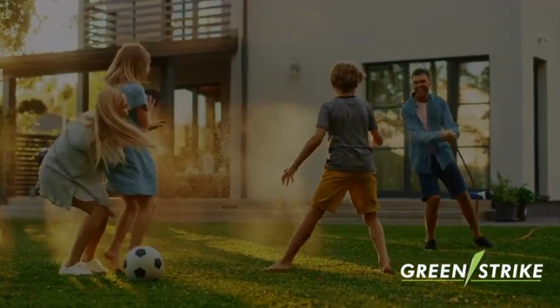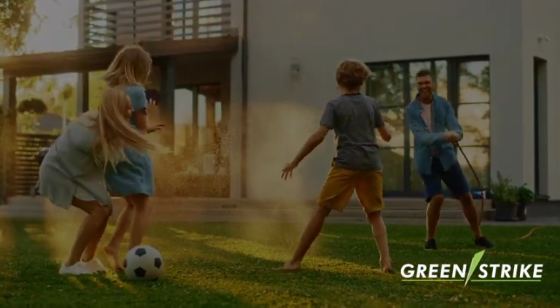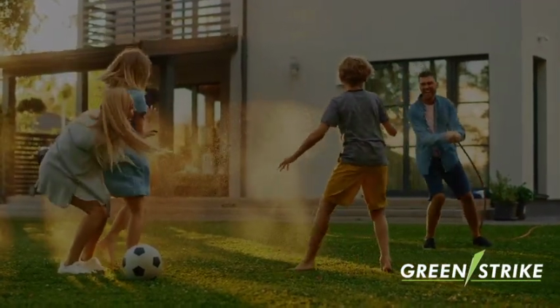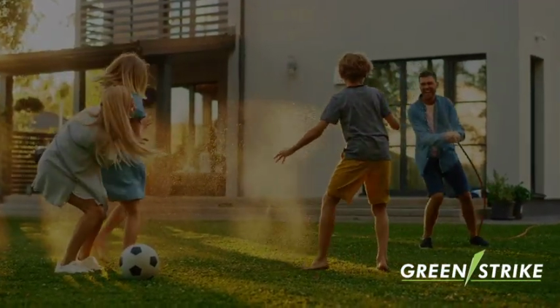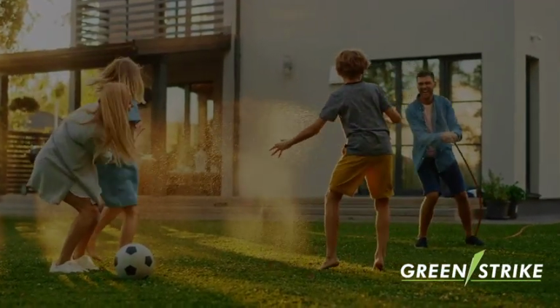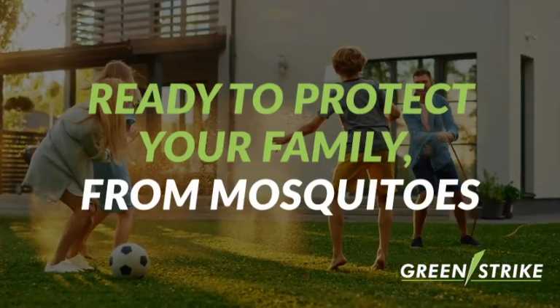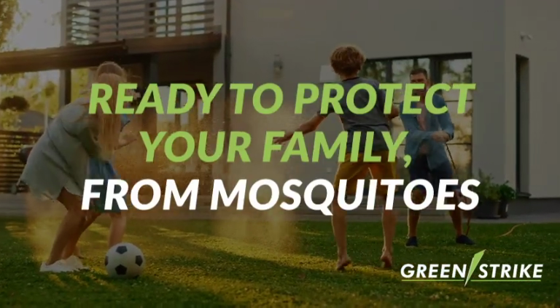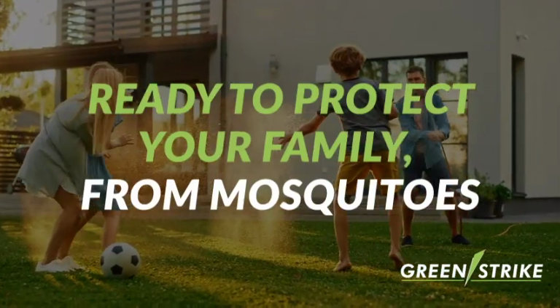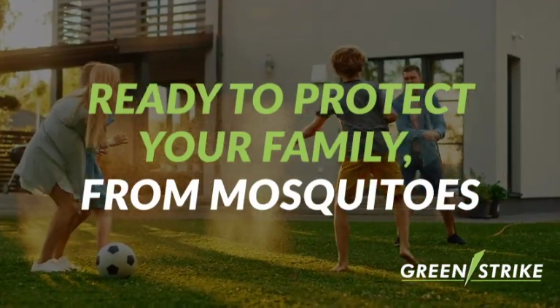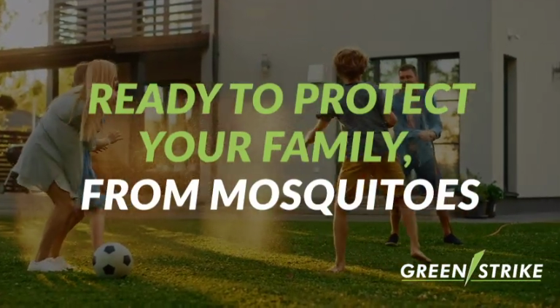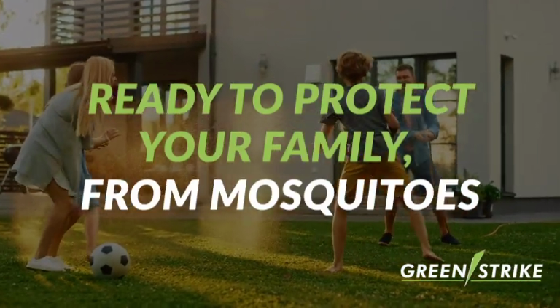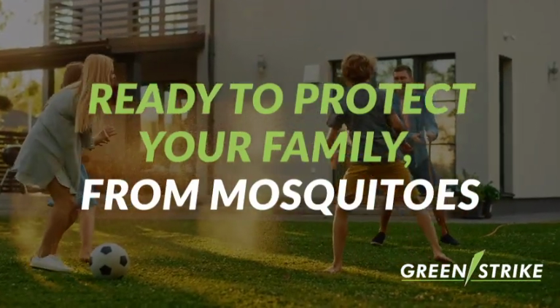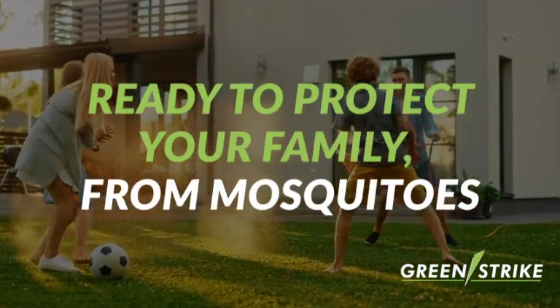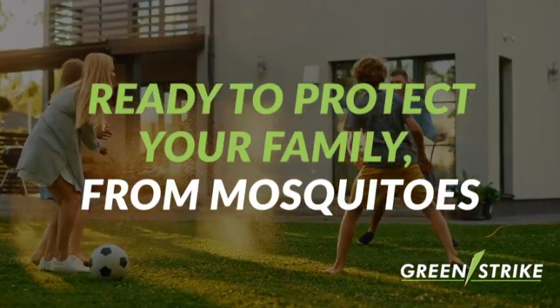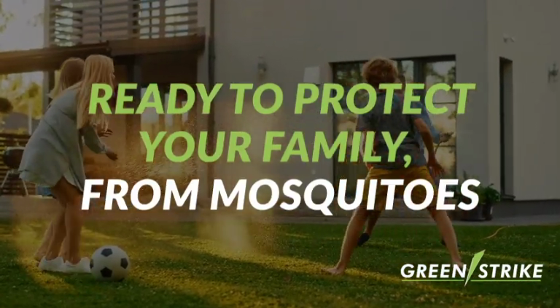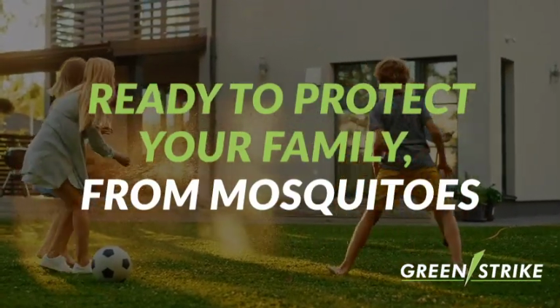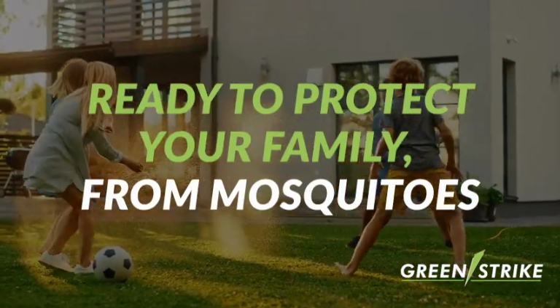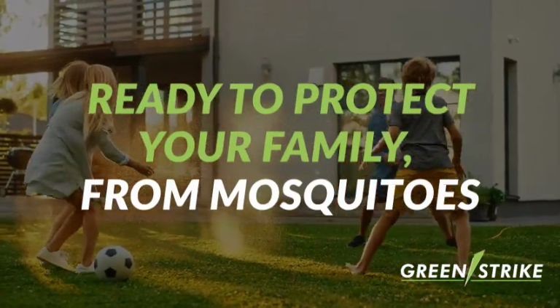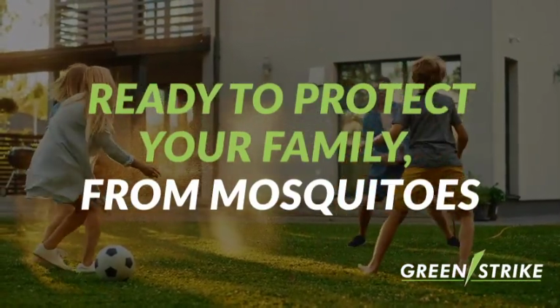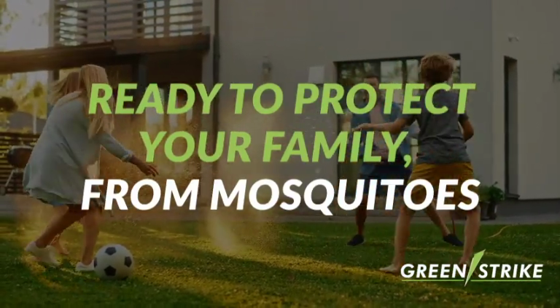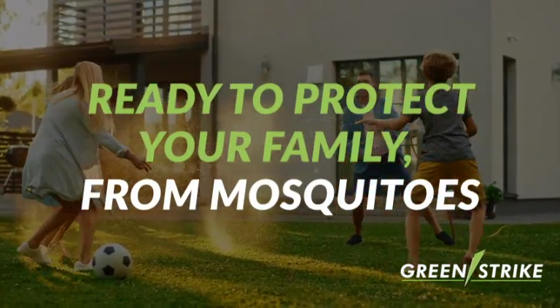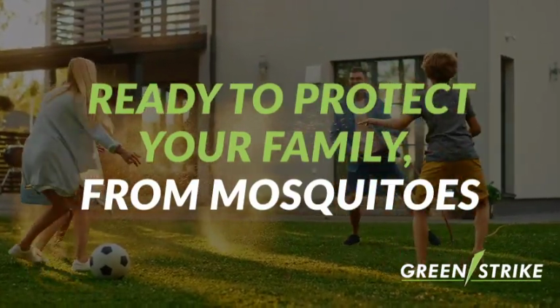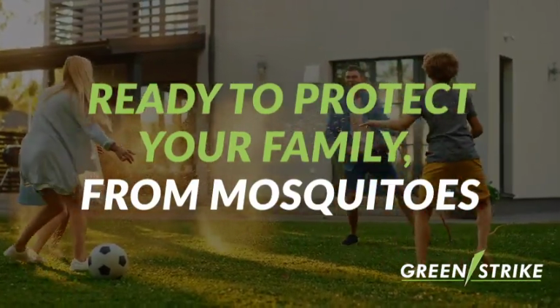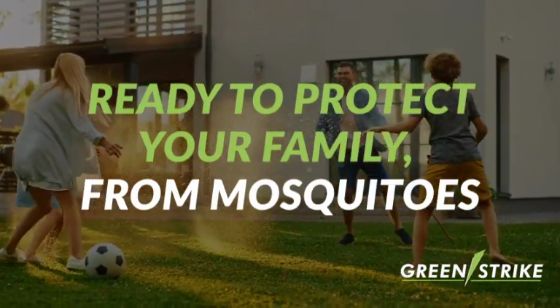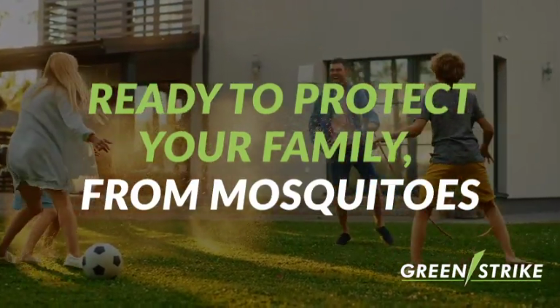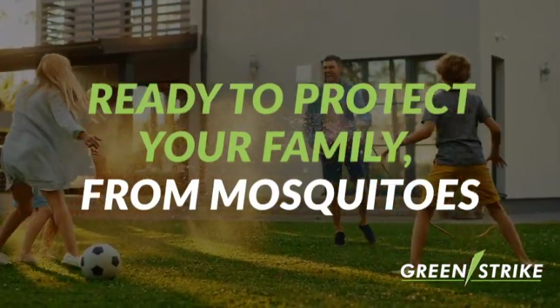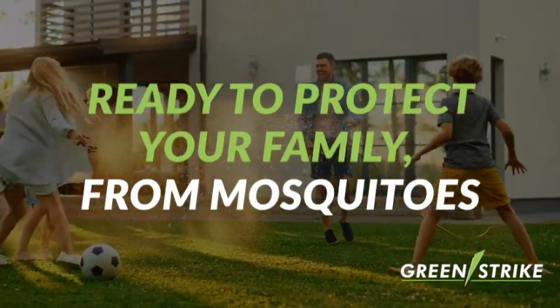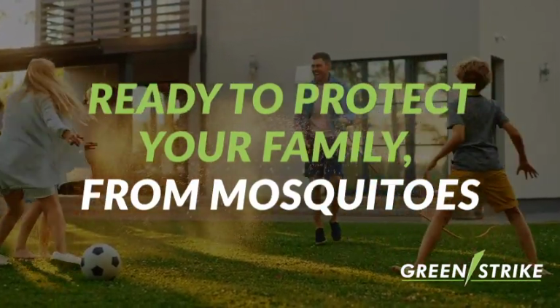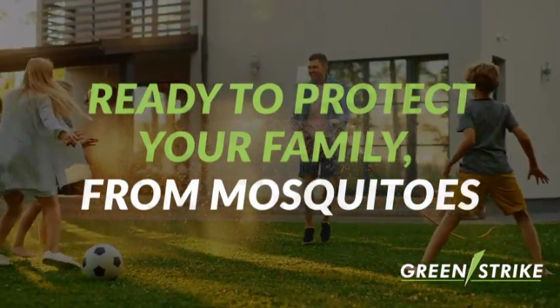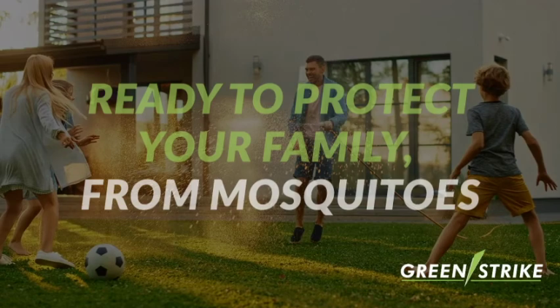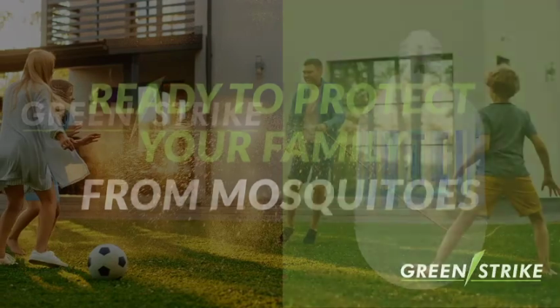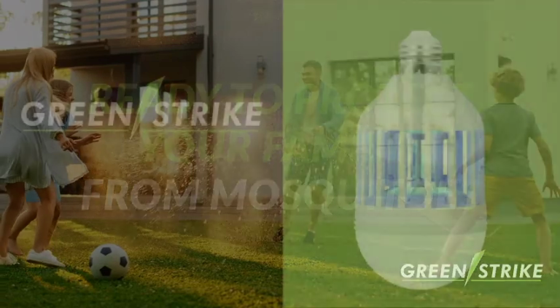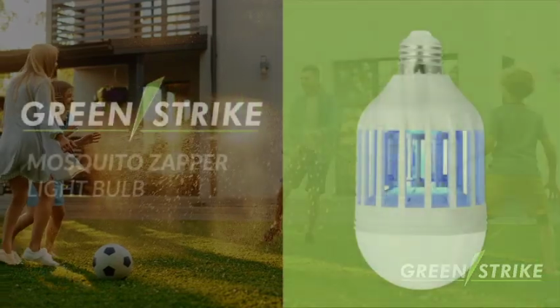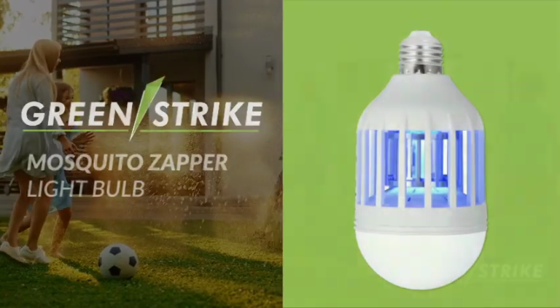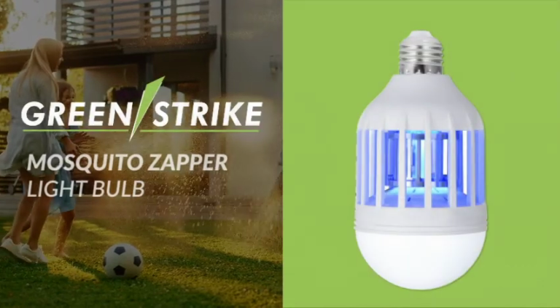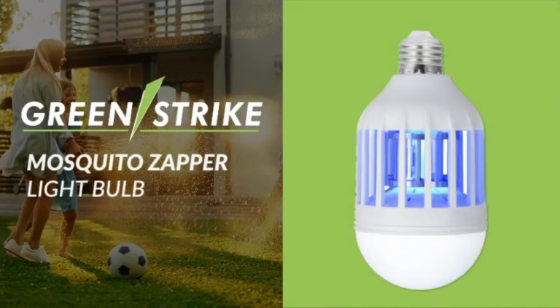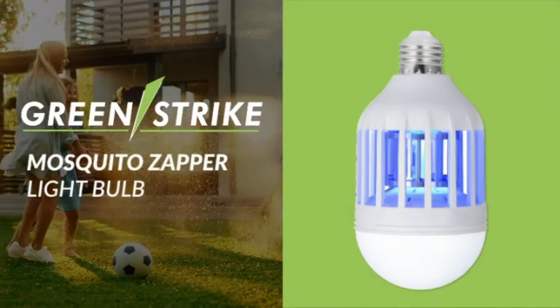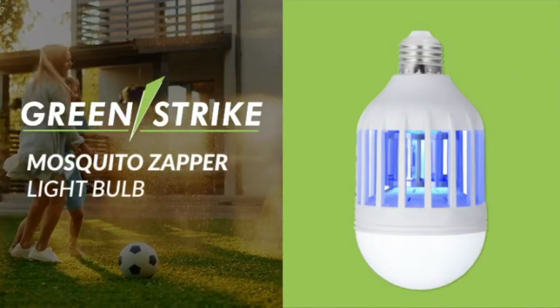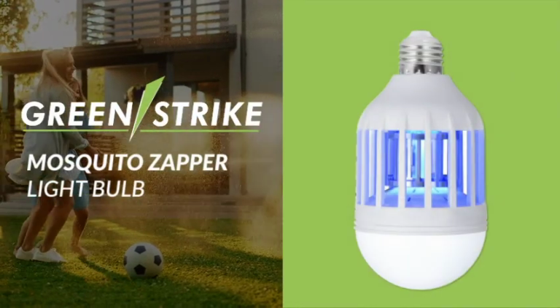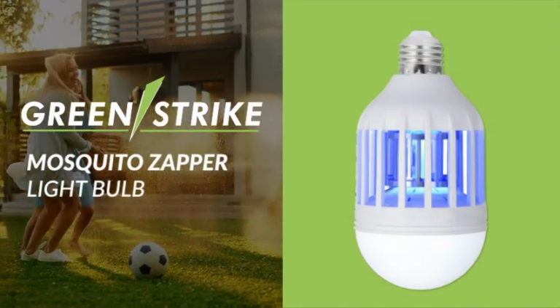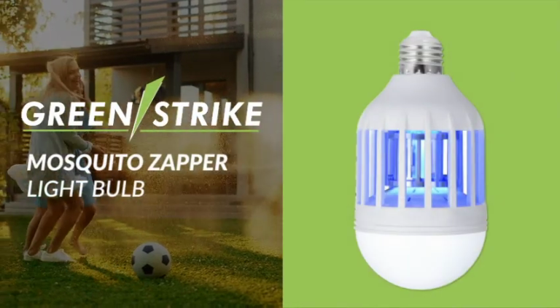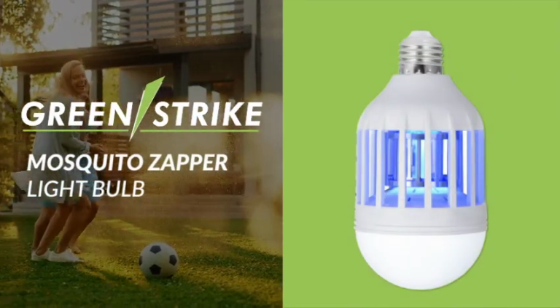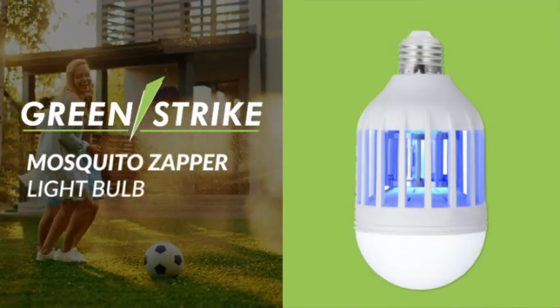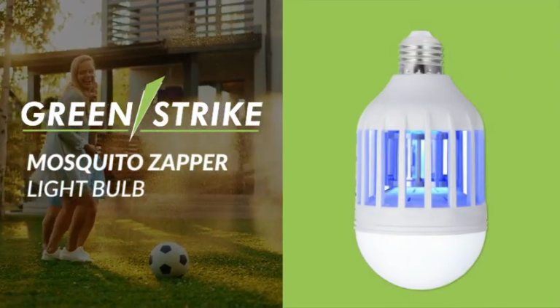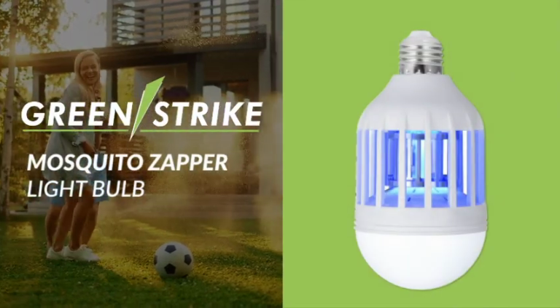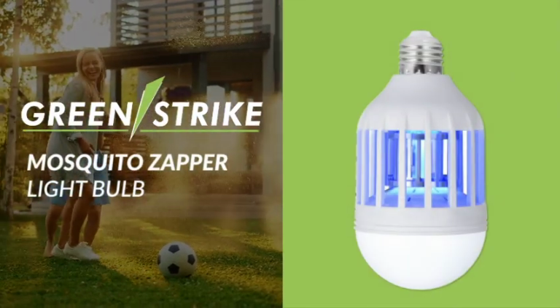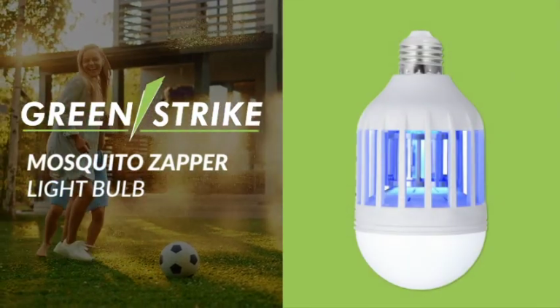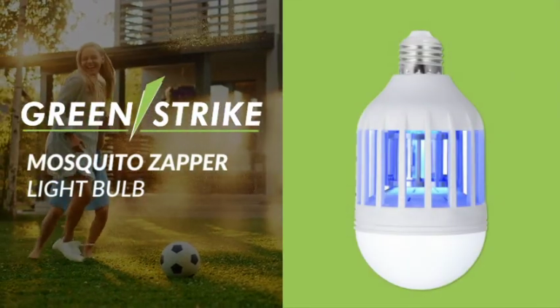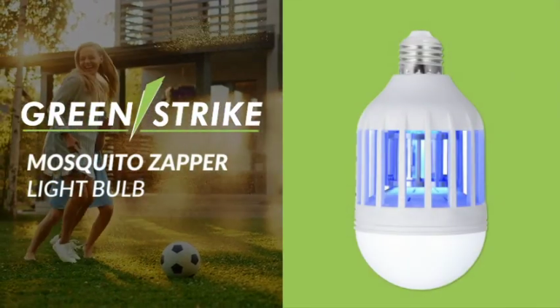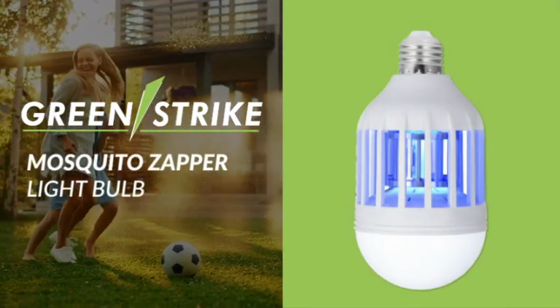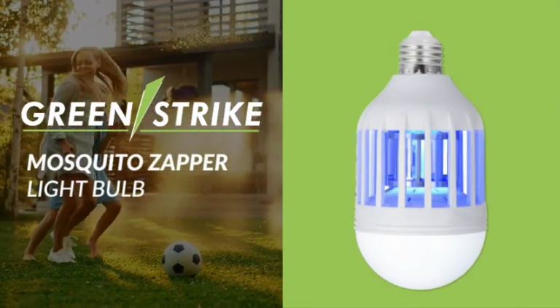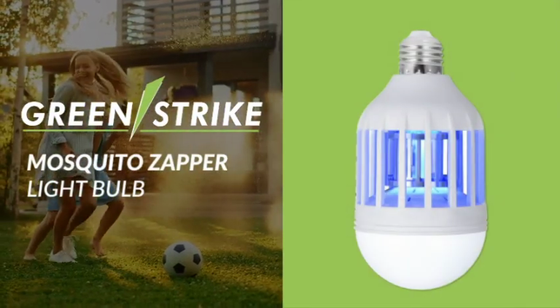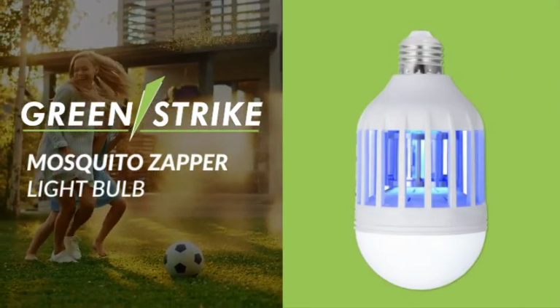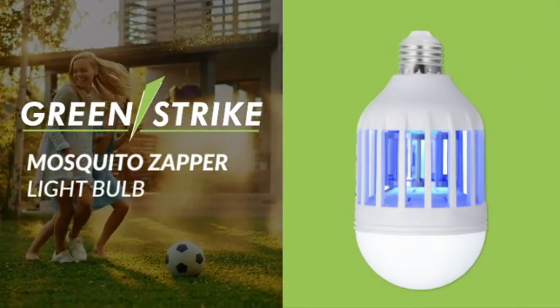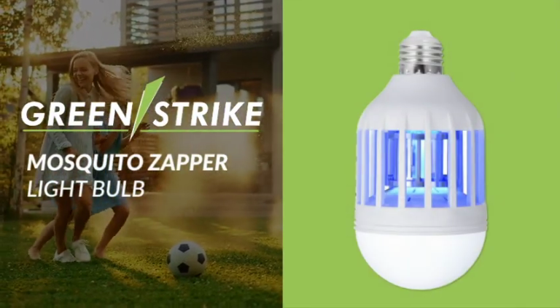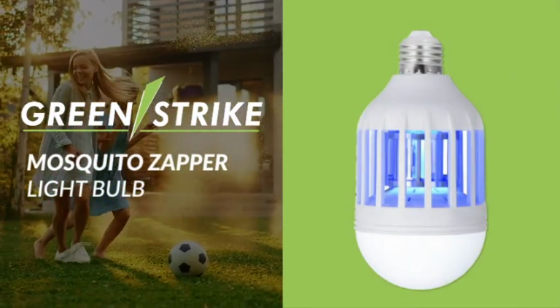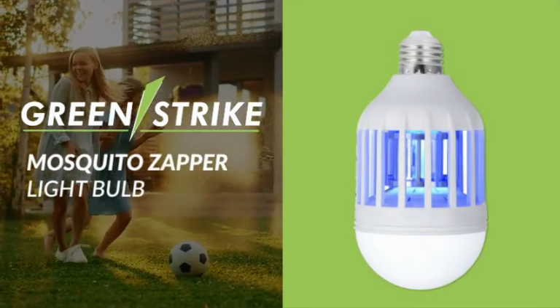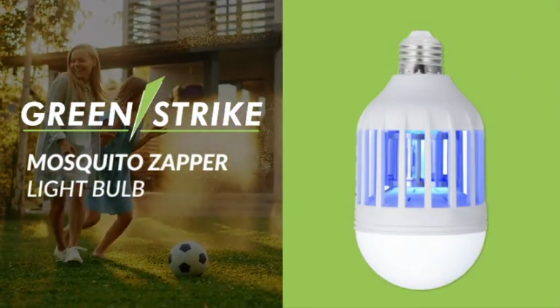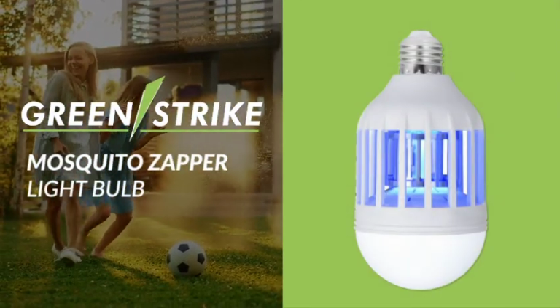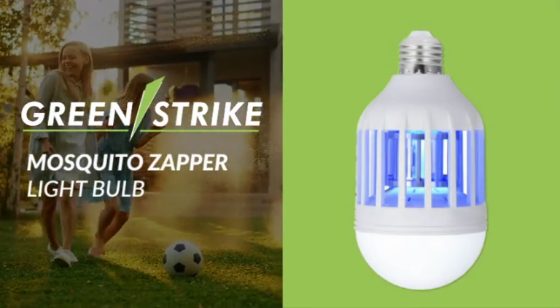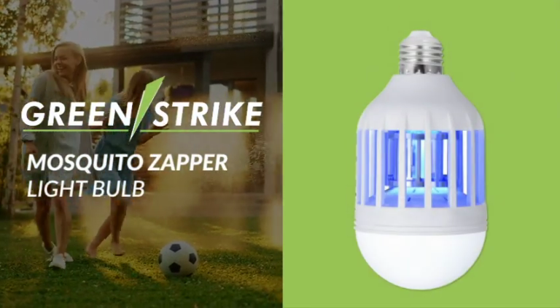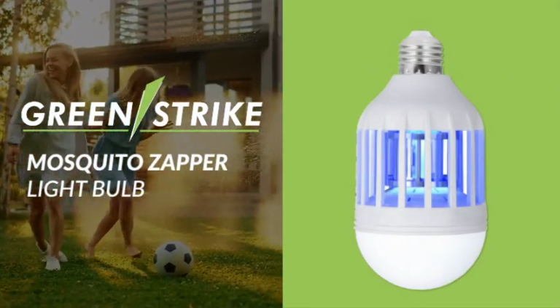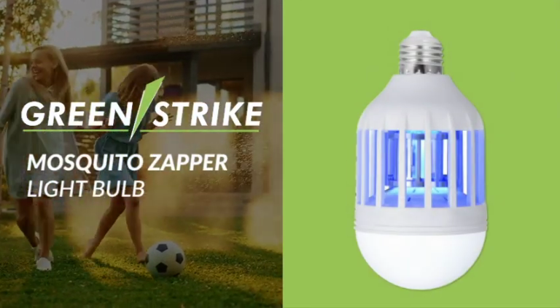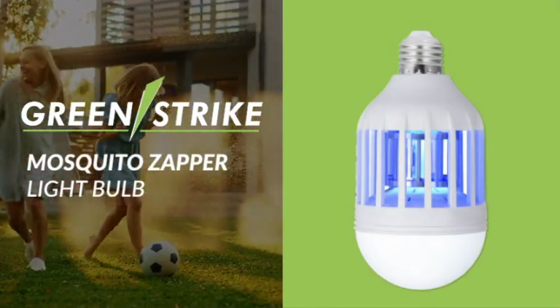Ready to protect you and your family from mosquitoes. GreenStrike's Mosquito Zapper Lightbulb is available now.